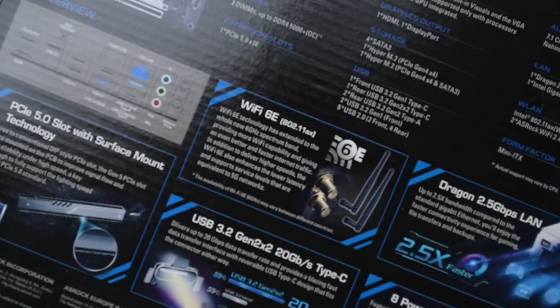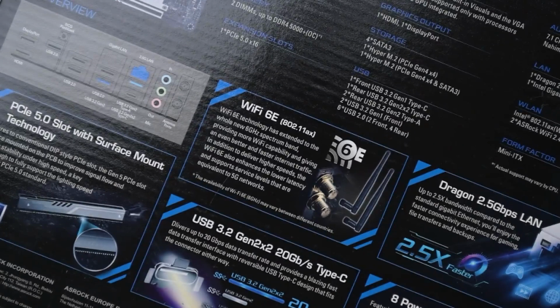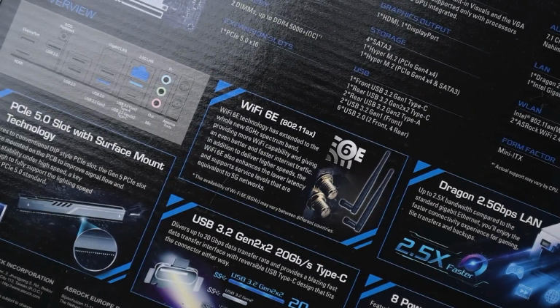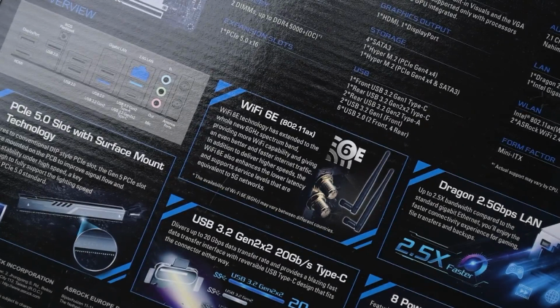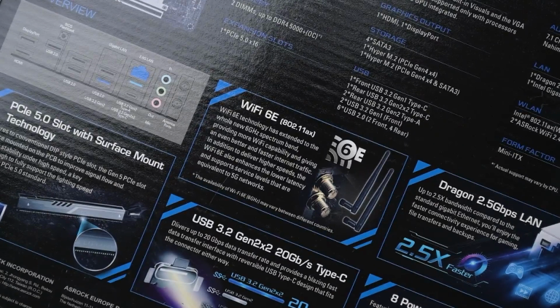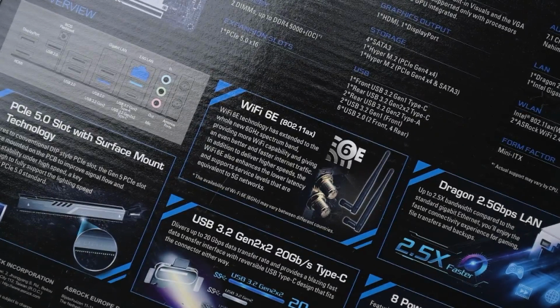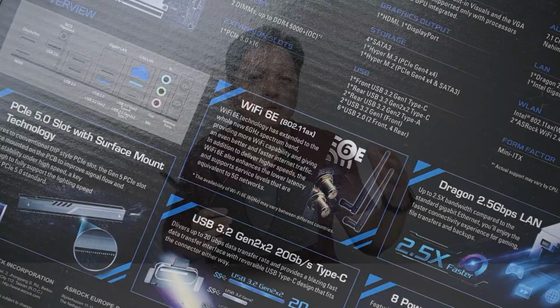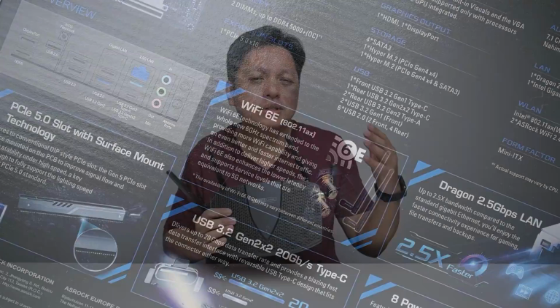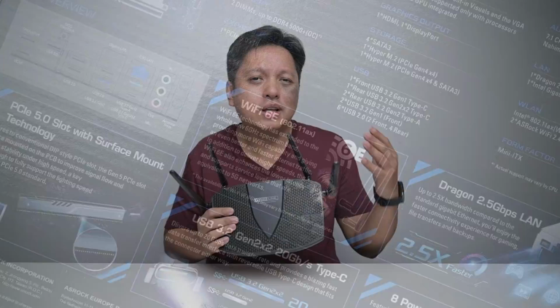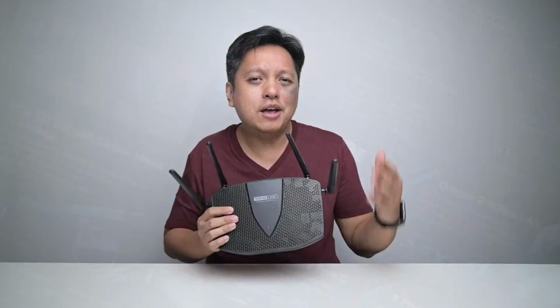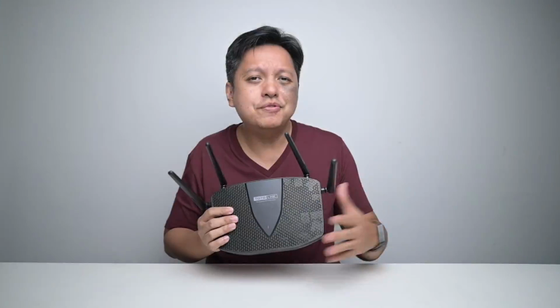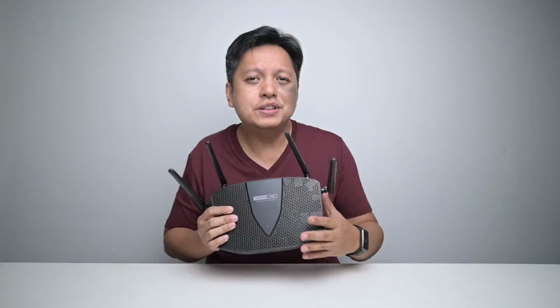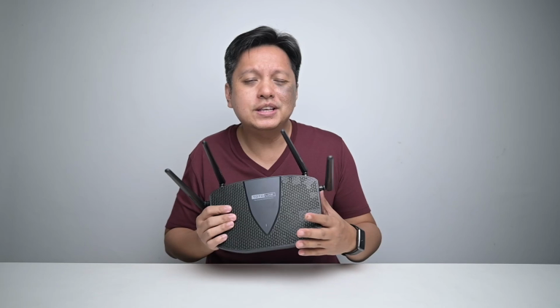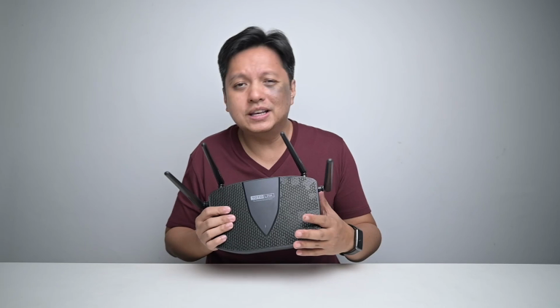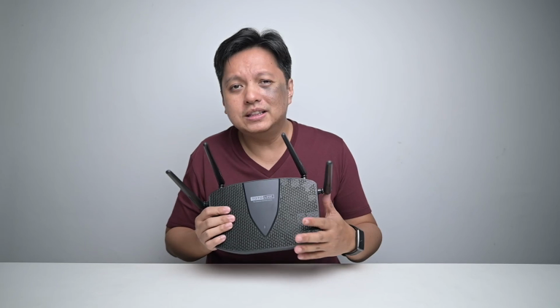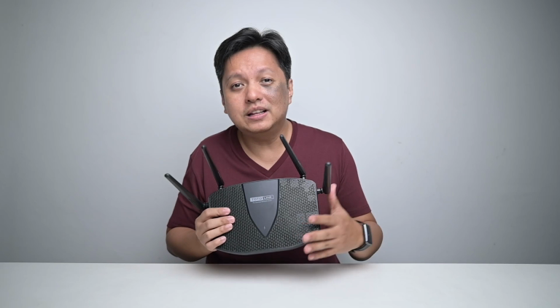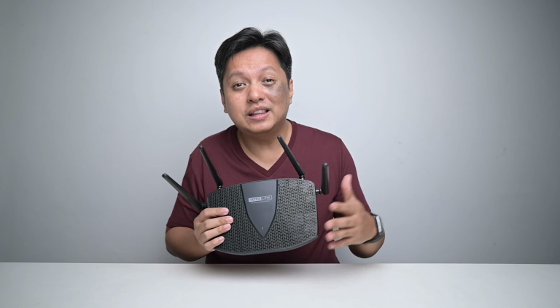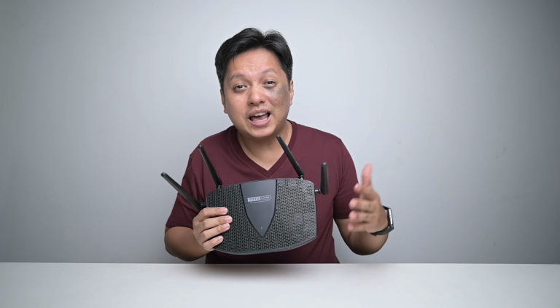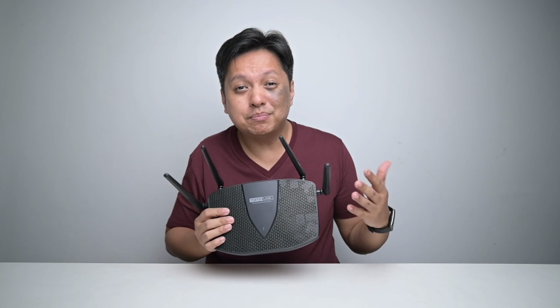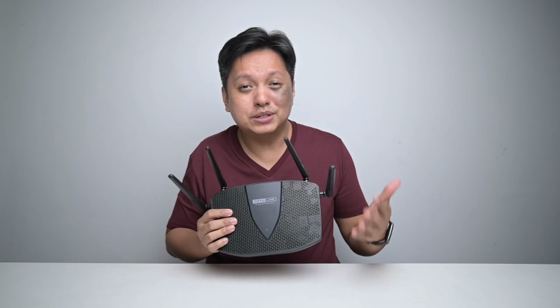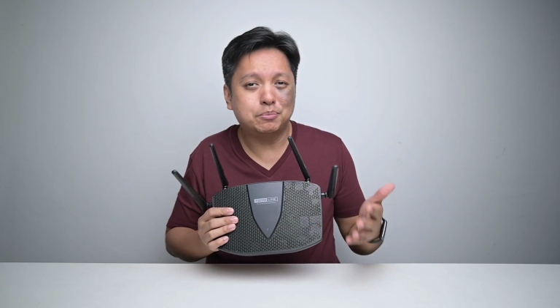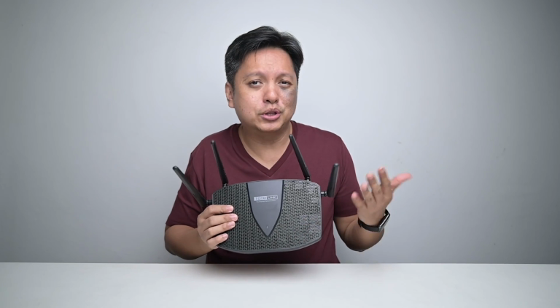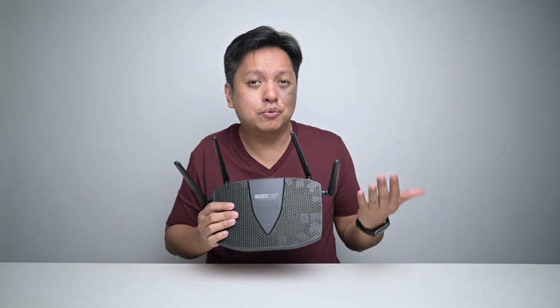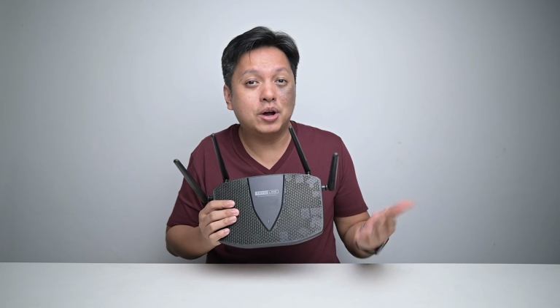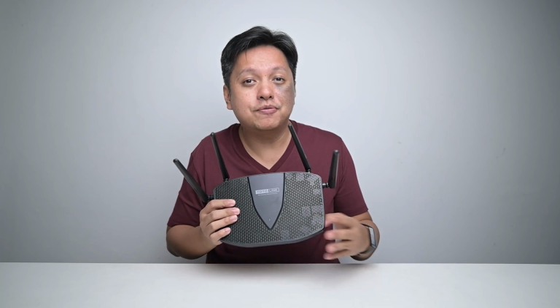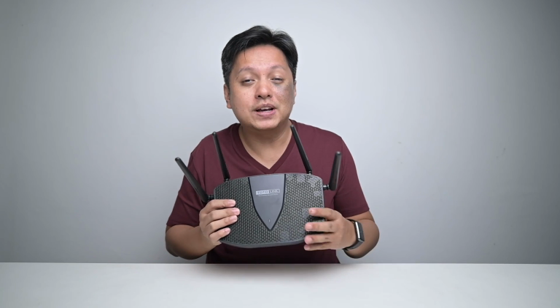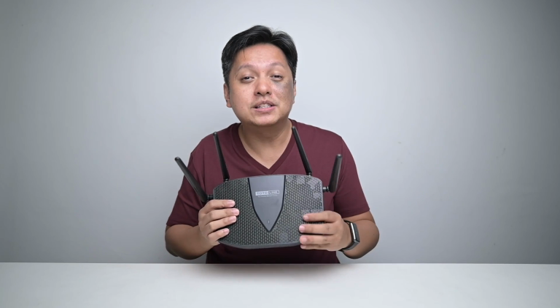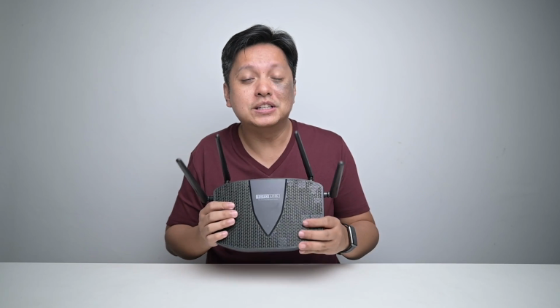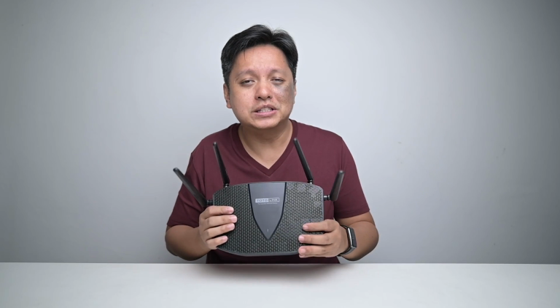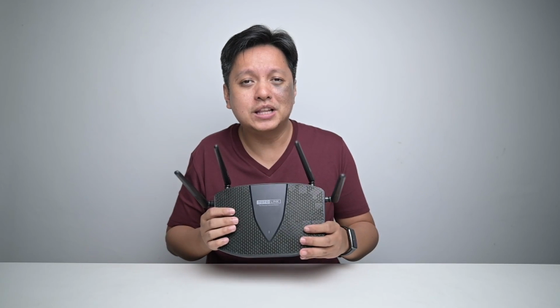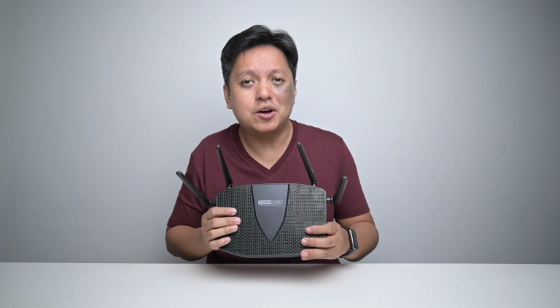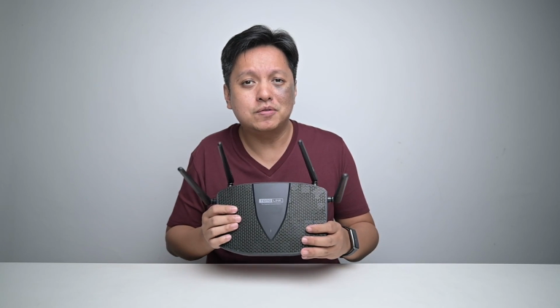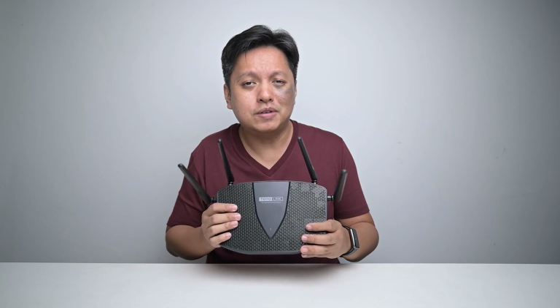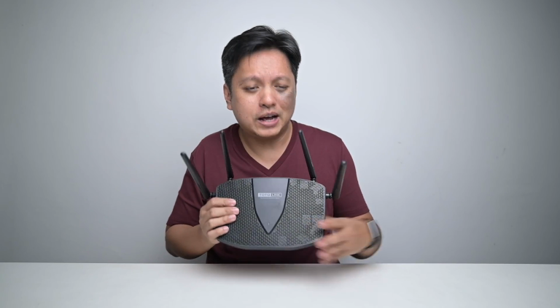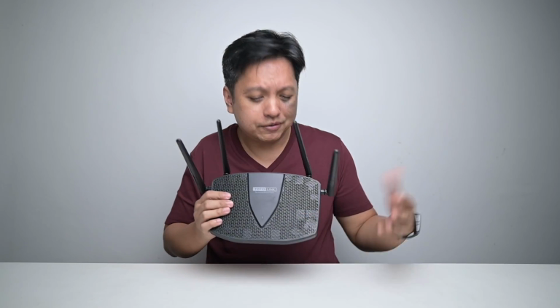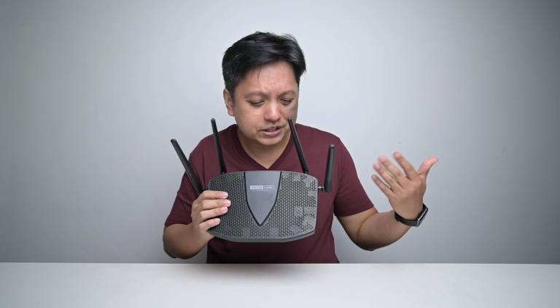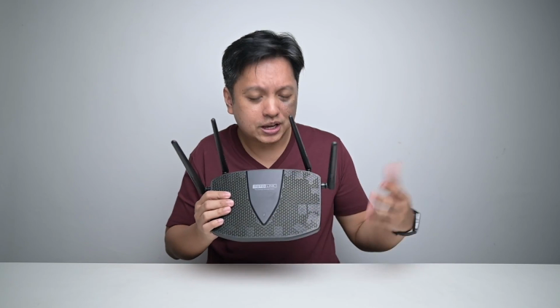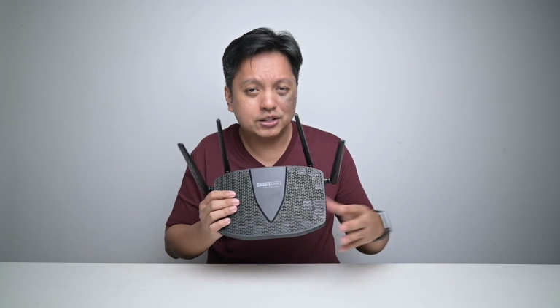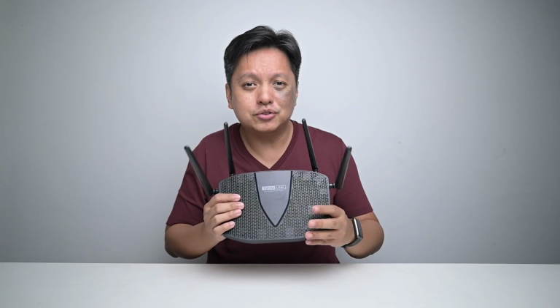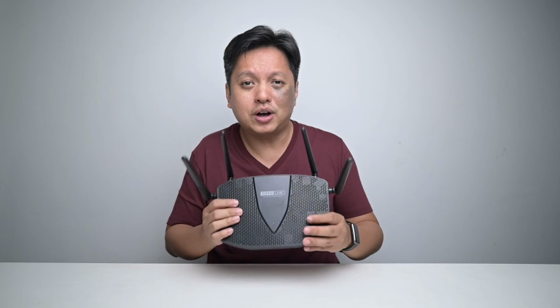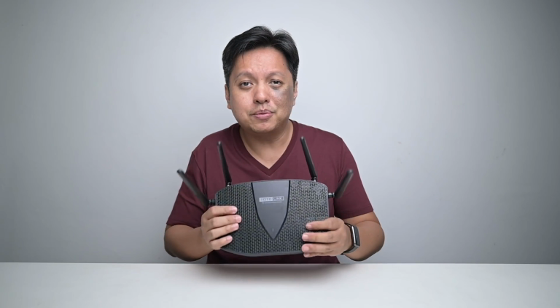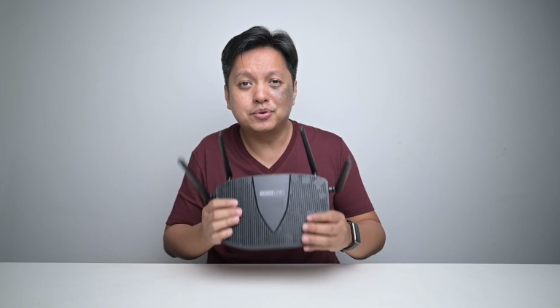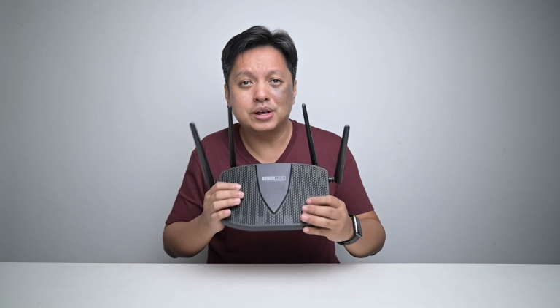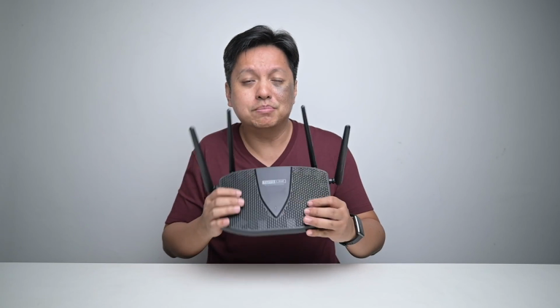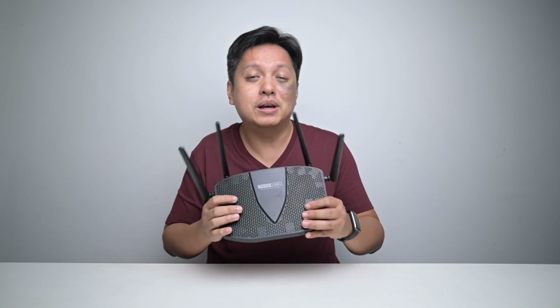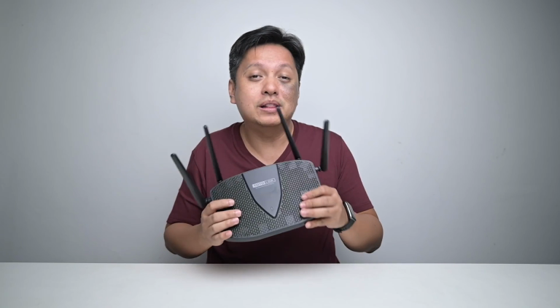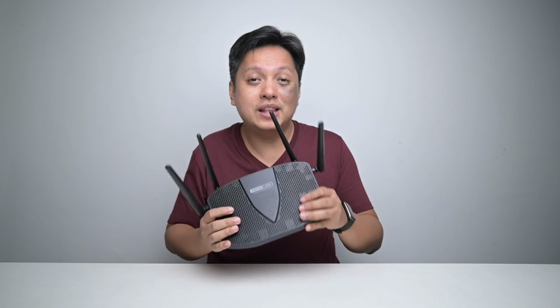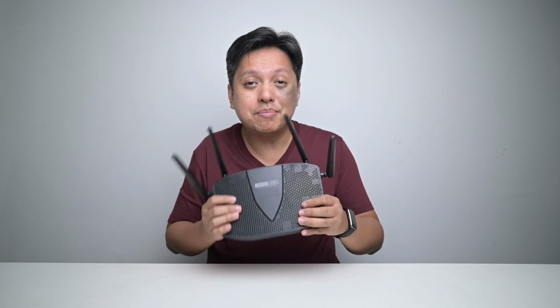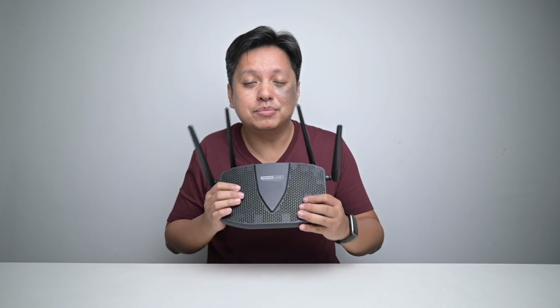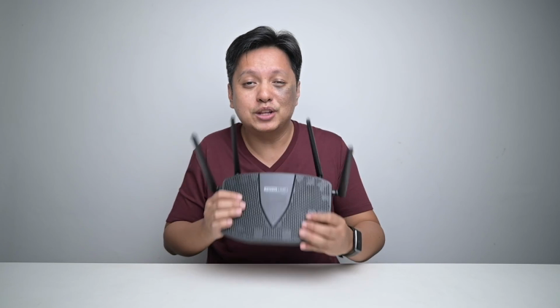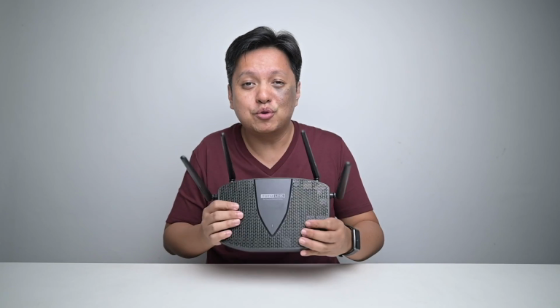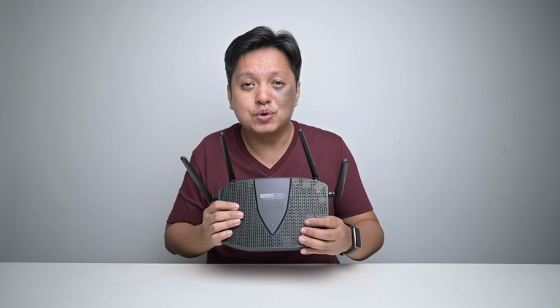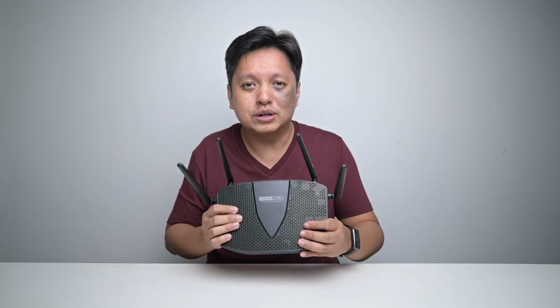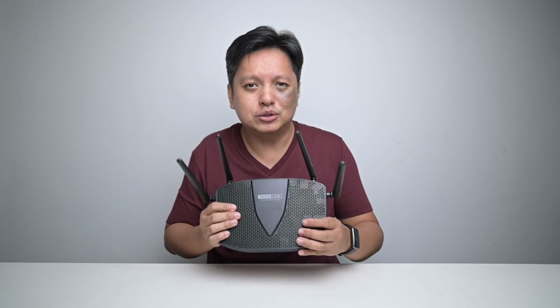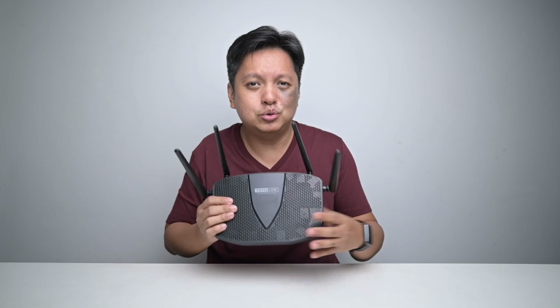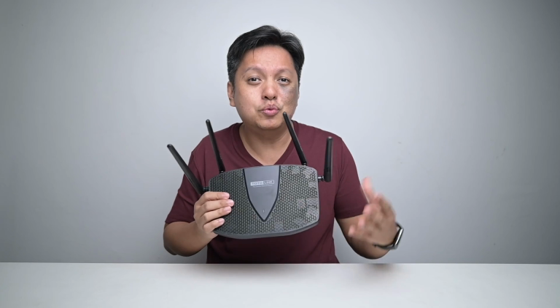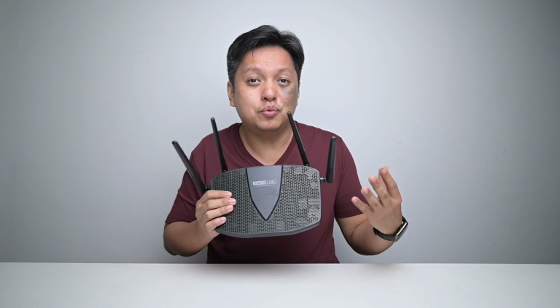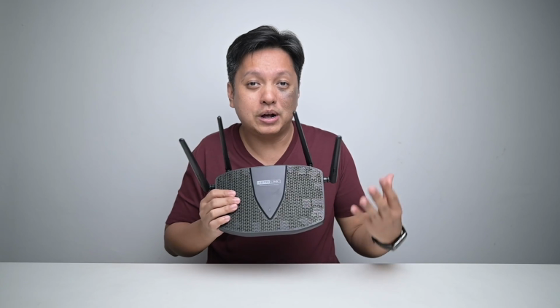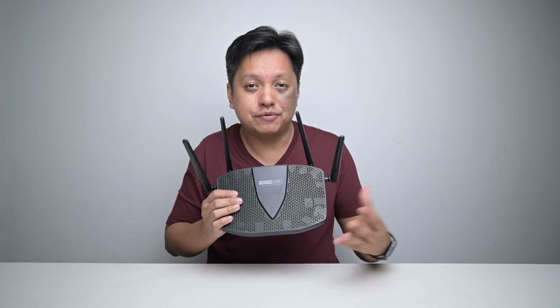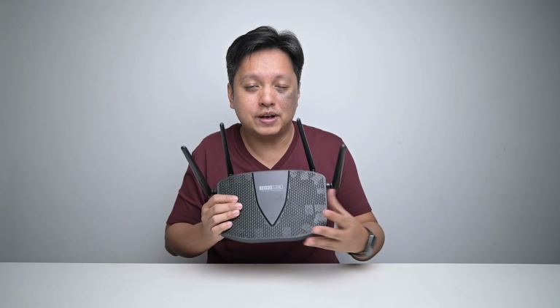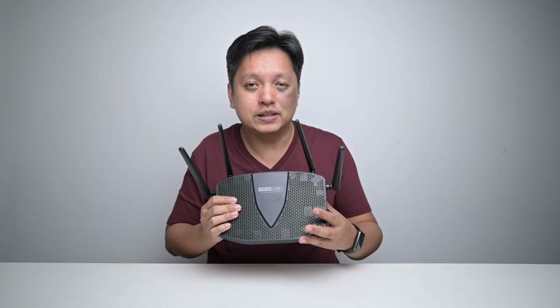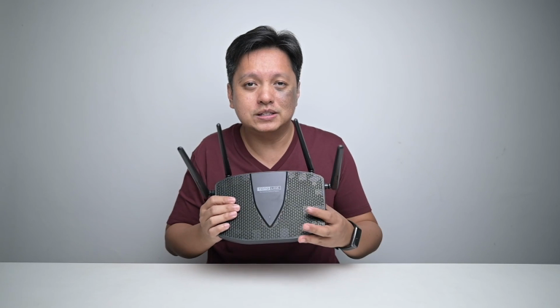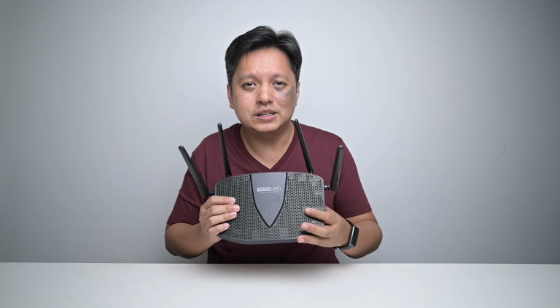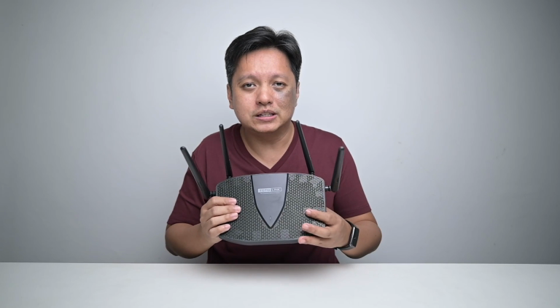With almost everything in the lab supporting Wi-Fi 6 now, I've decided to upgrade my lab network to Wi-Fi 6.